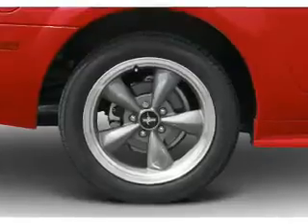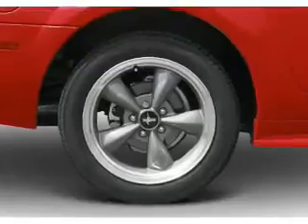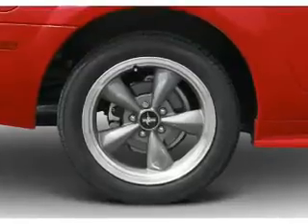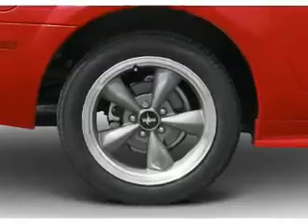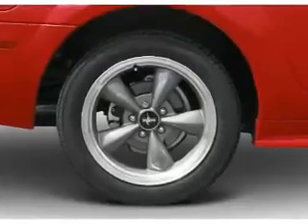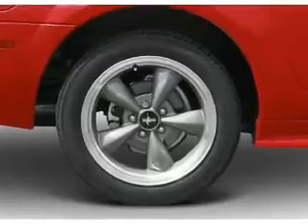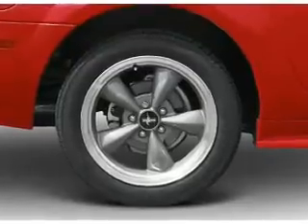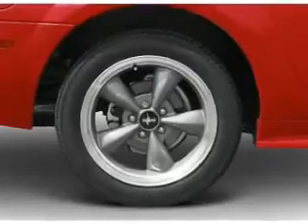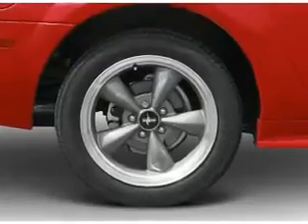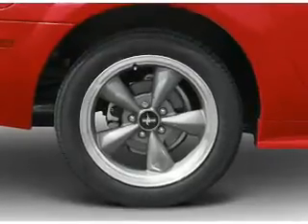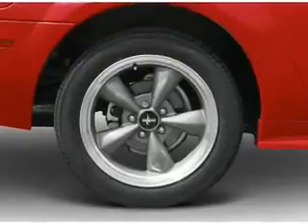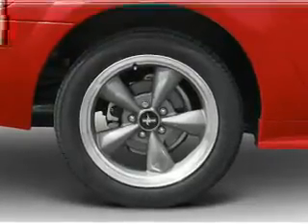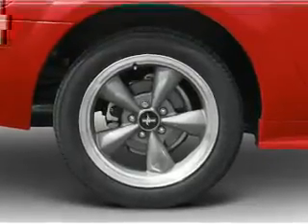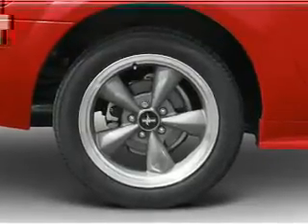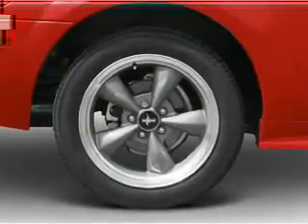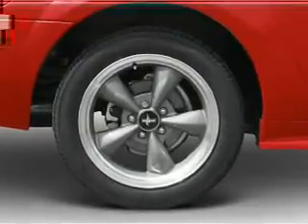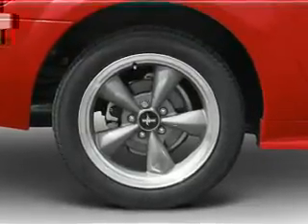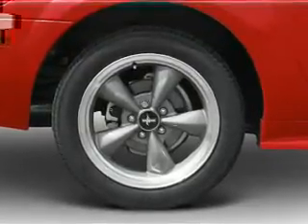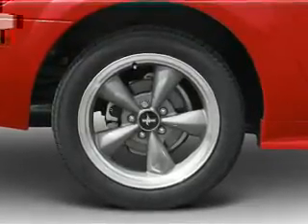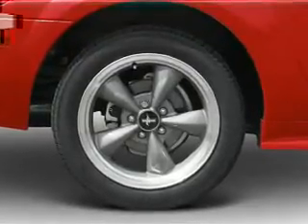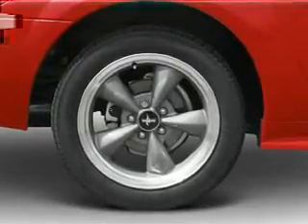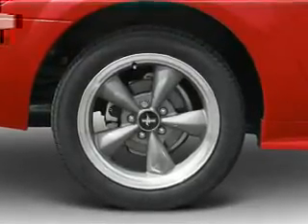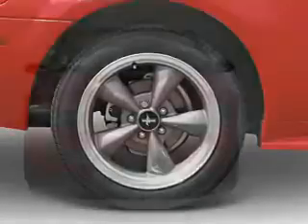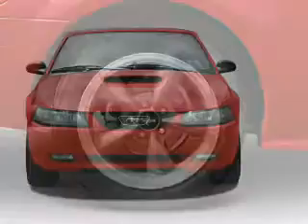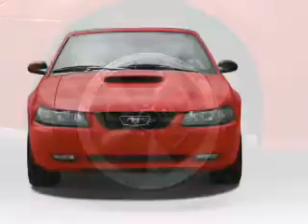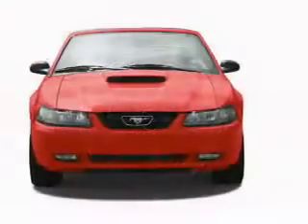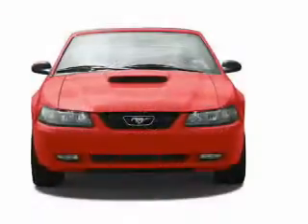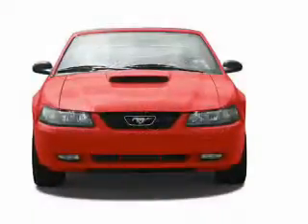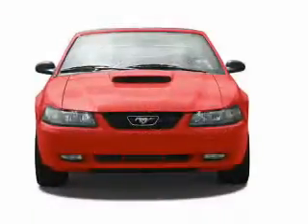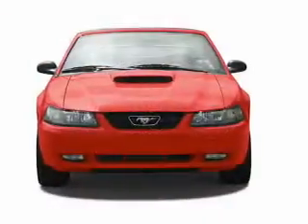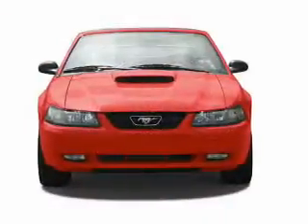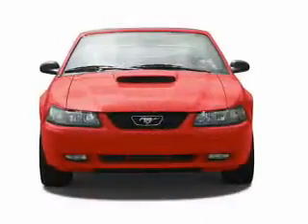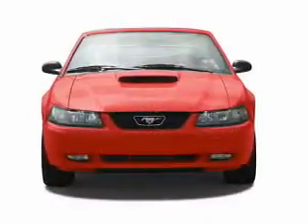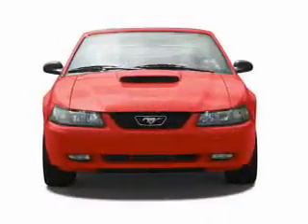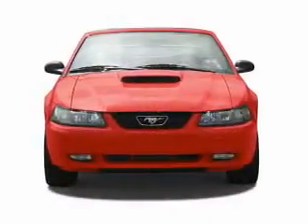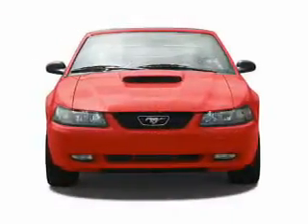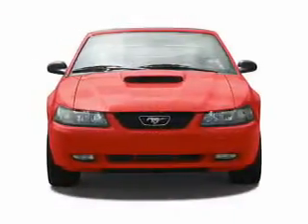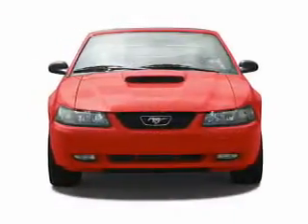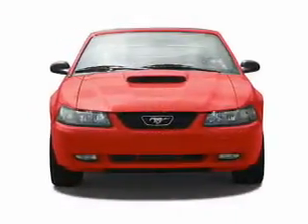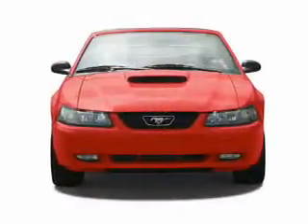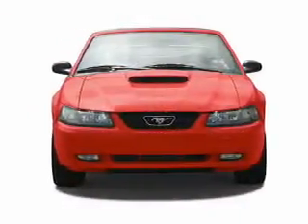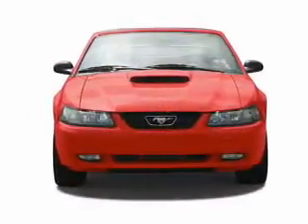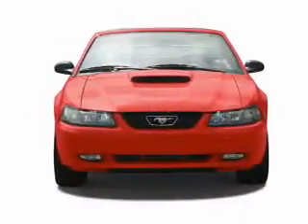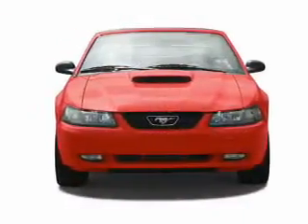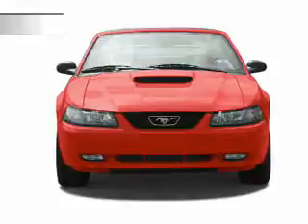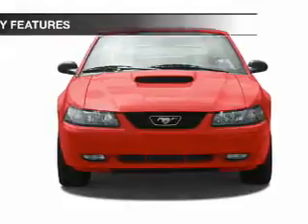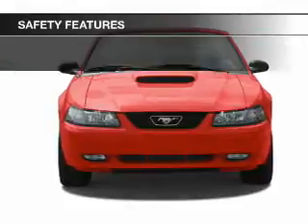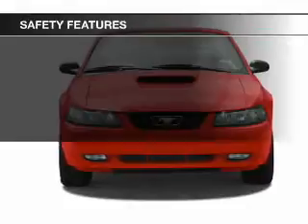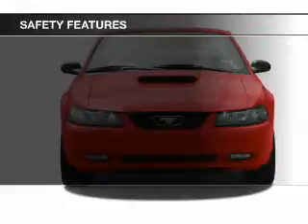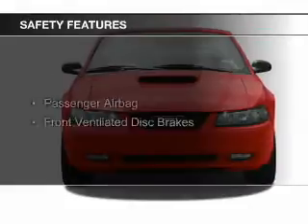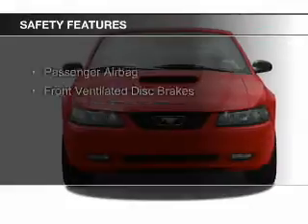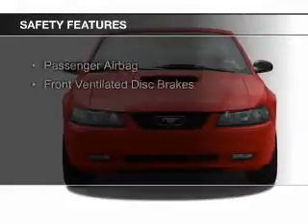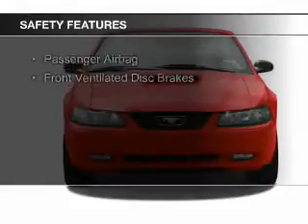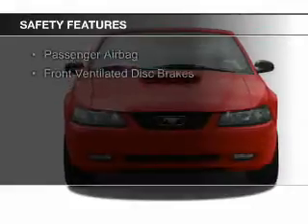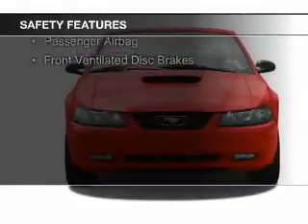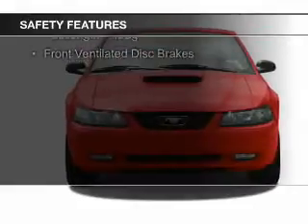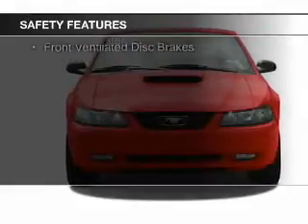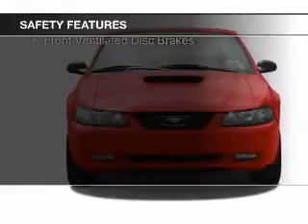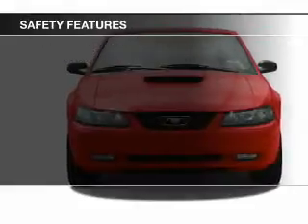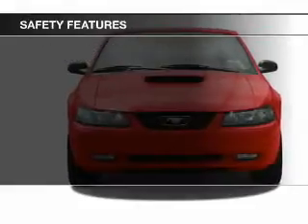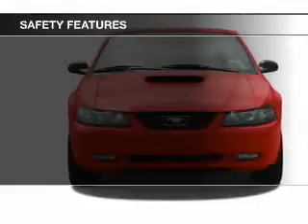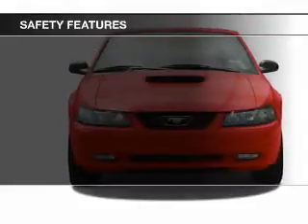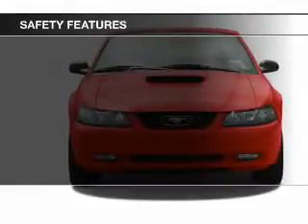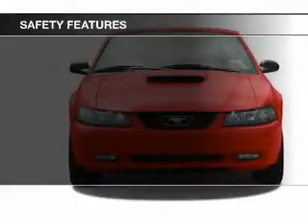Additional features include an alarm system, power seats, cruise control, keyless entry, and privacy glass. Safety was made a priority with these features.